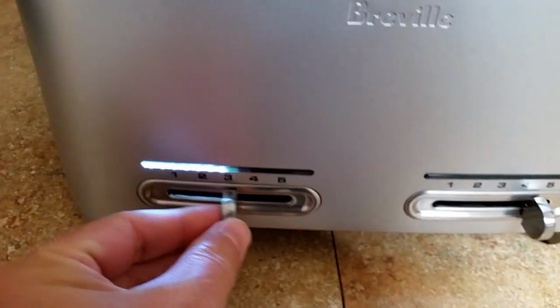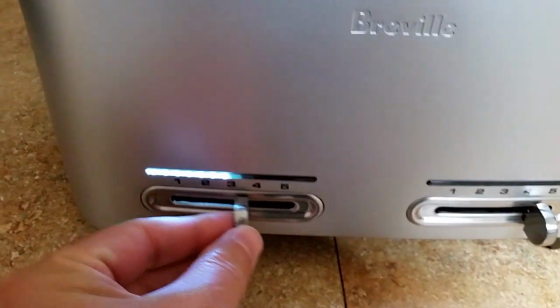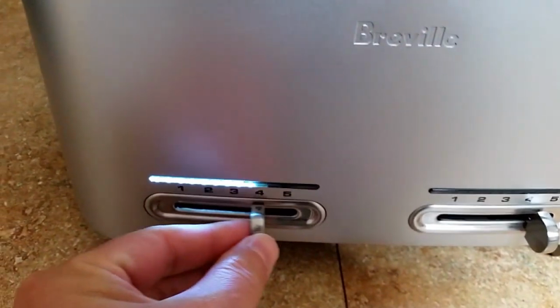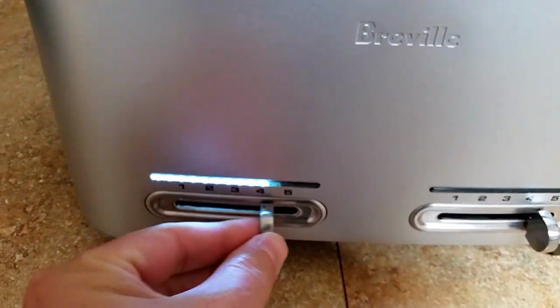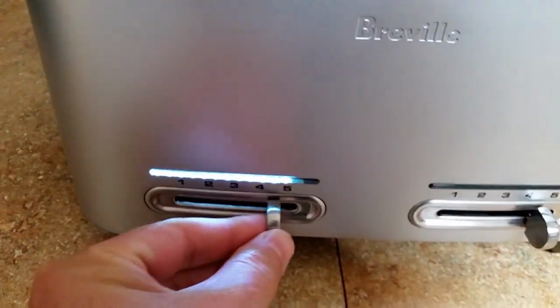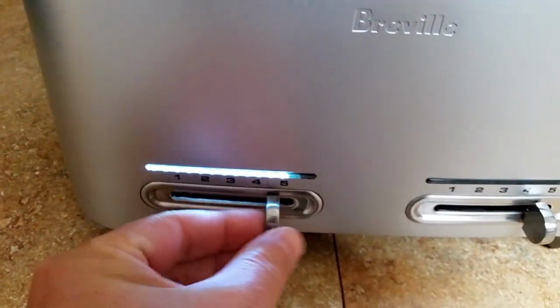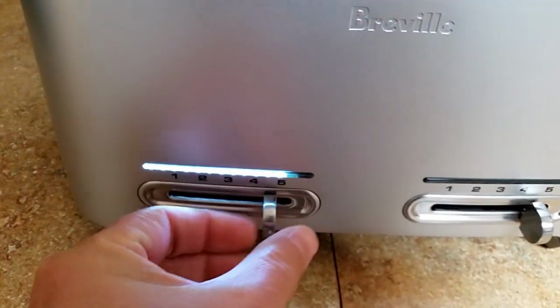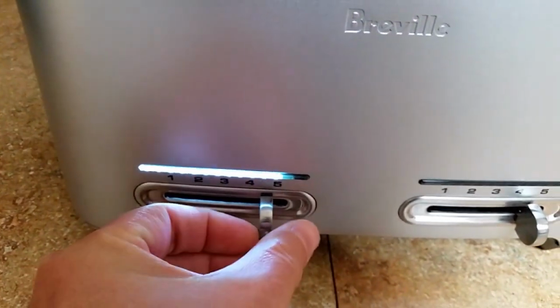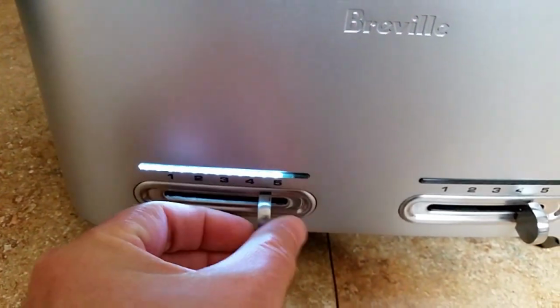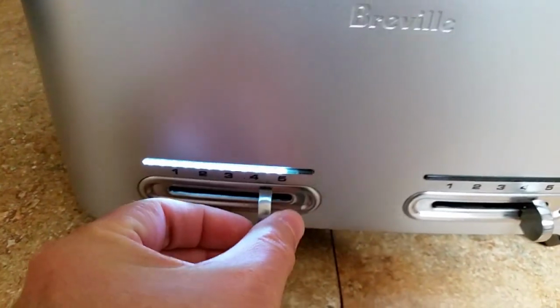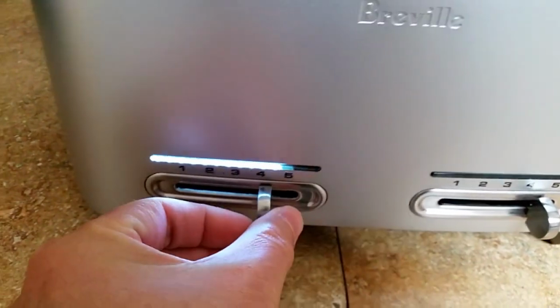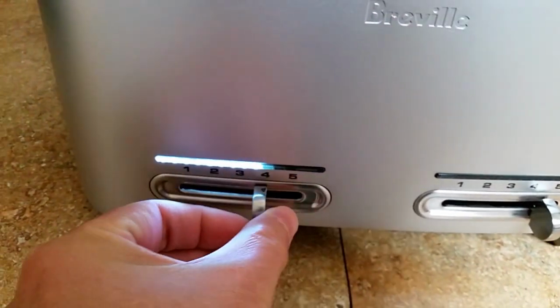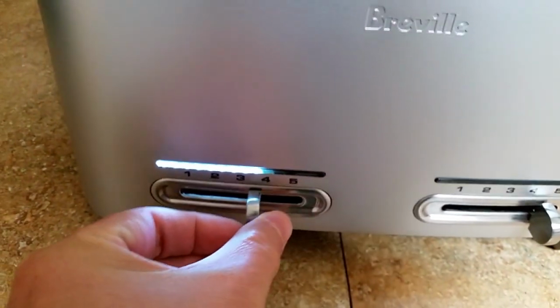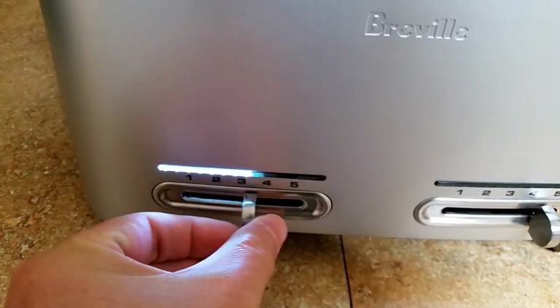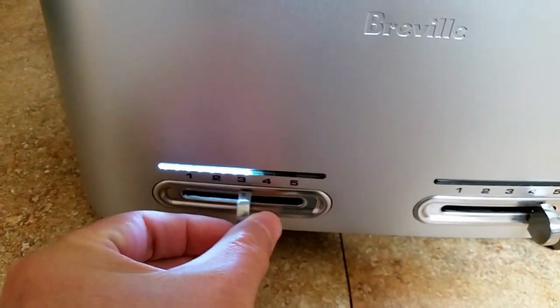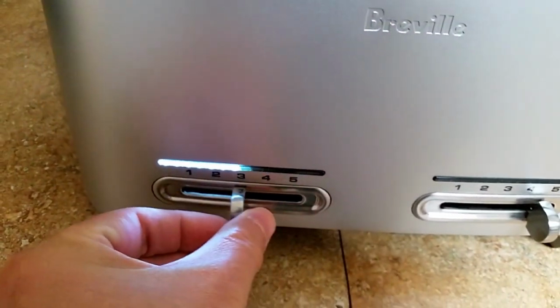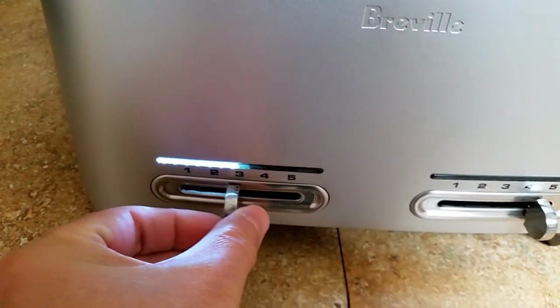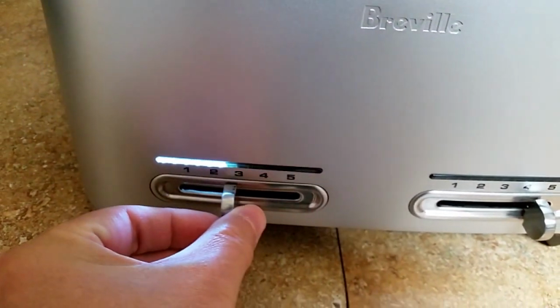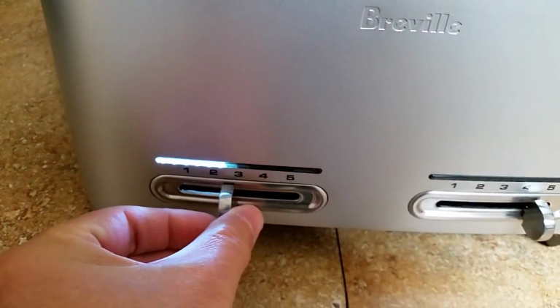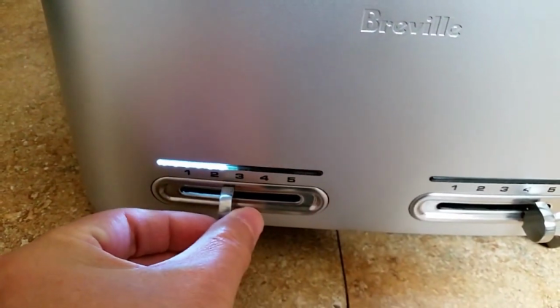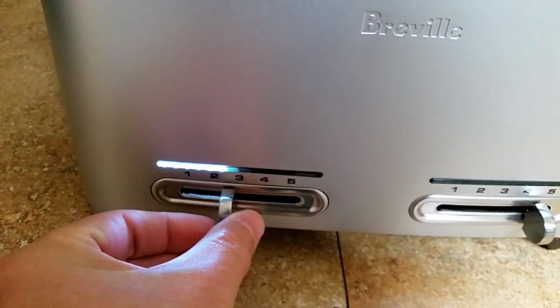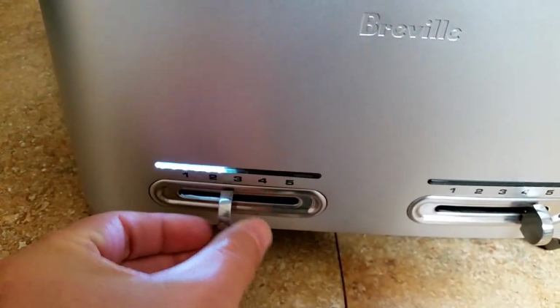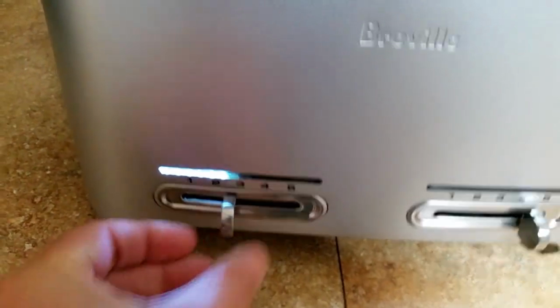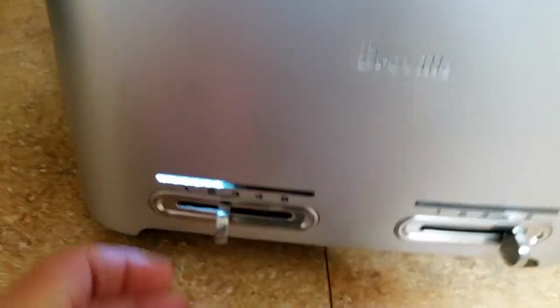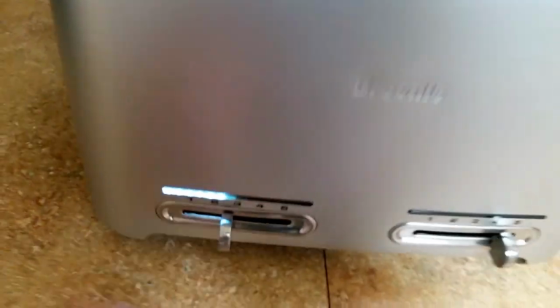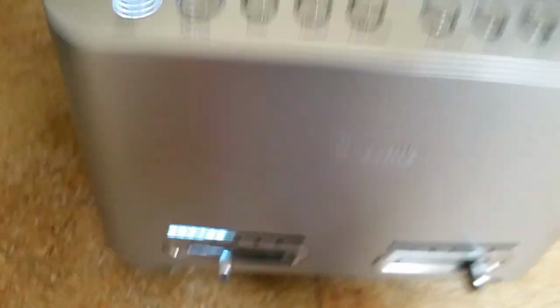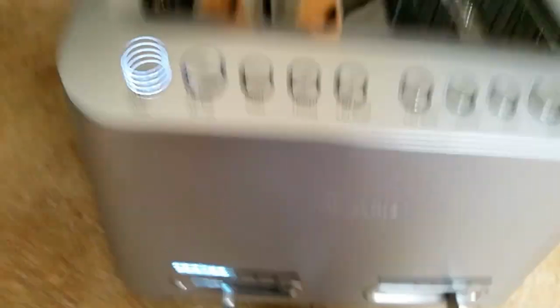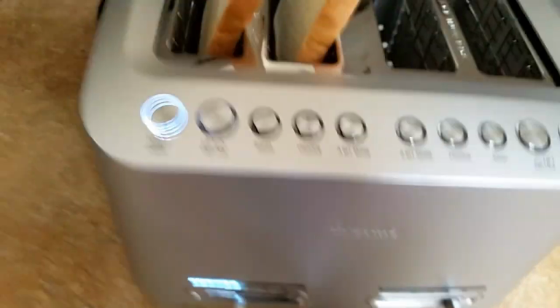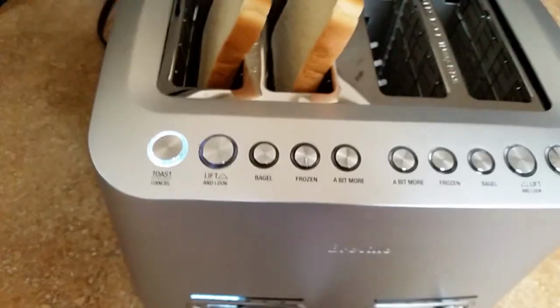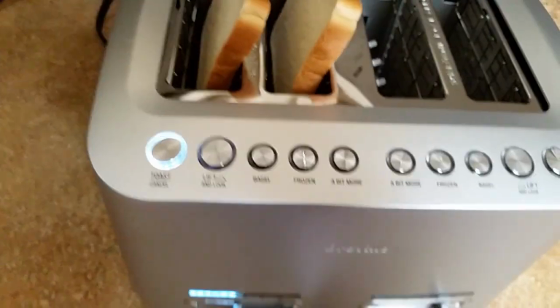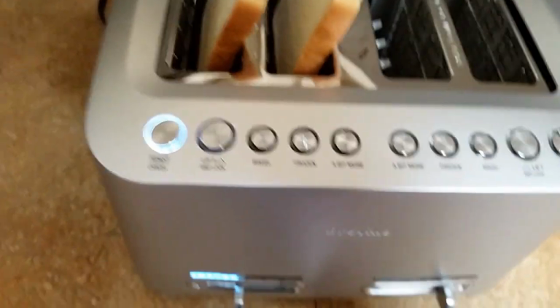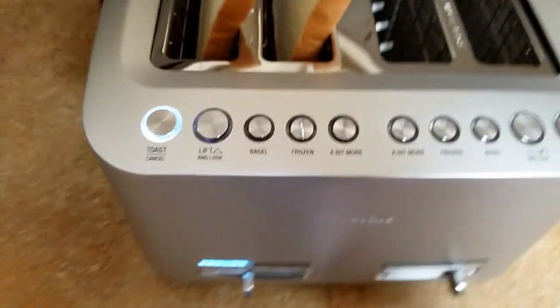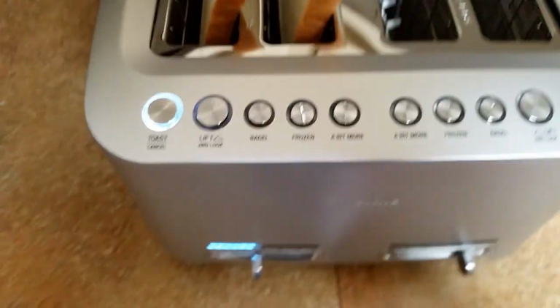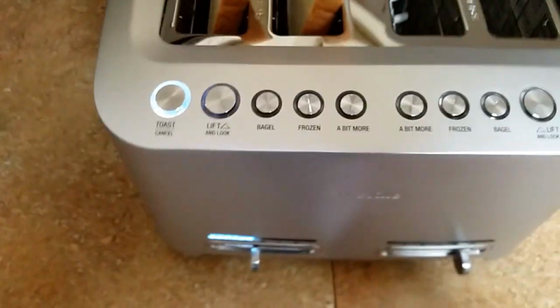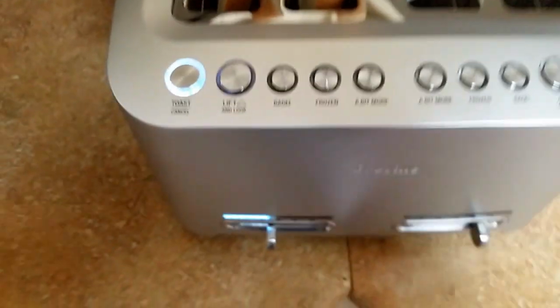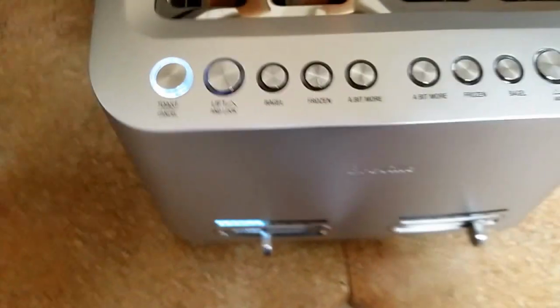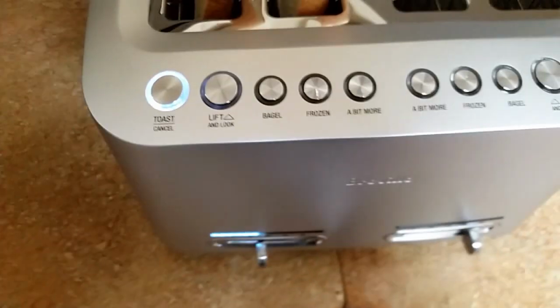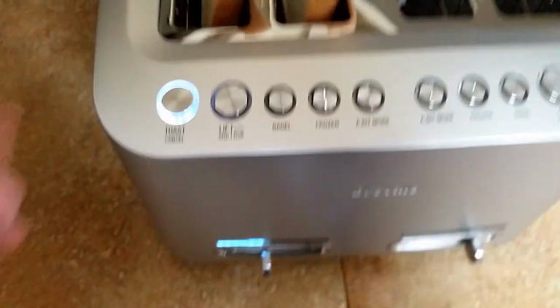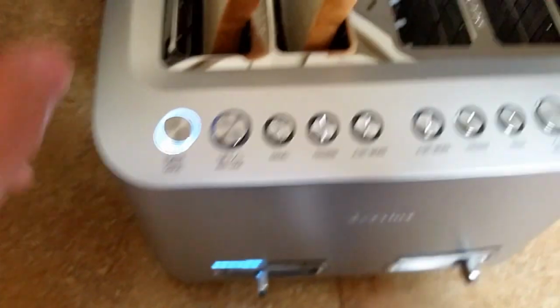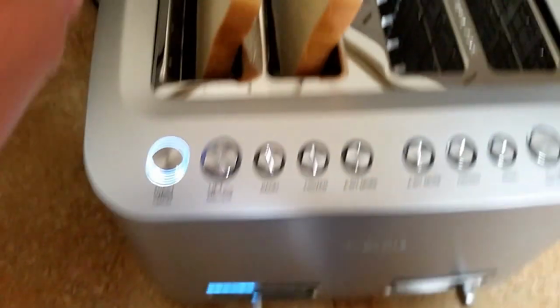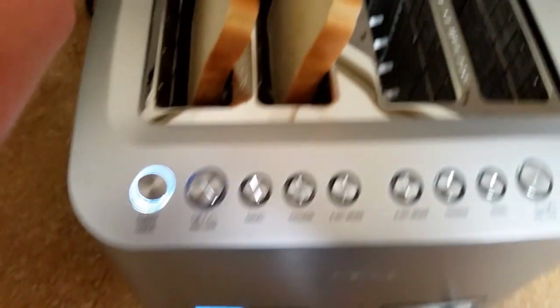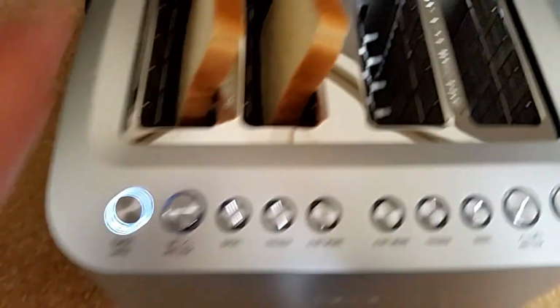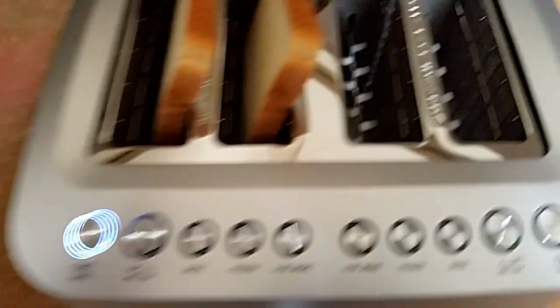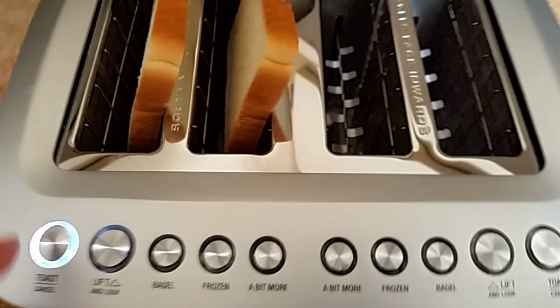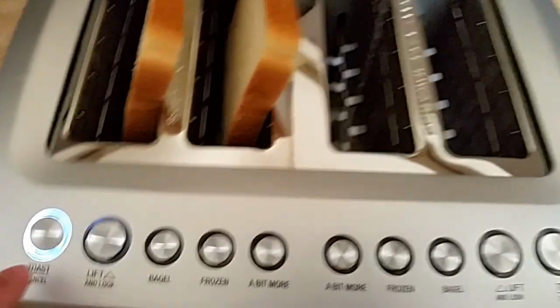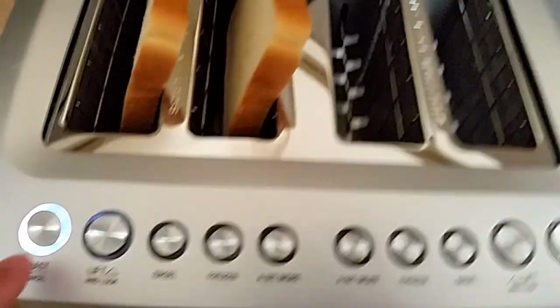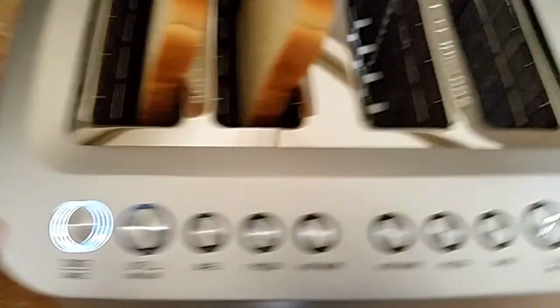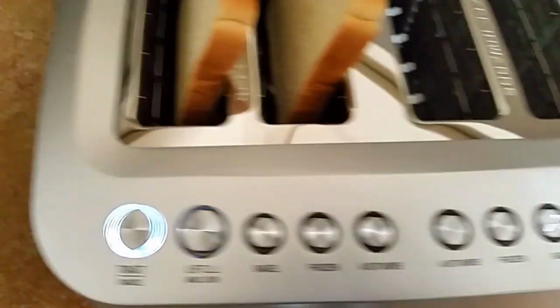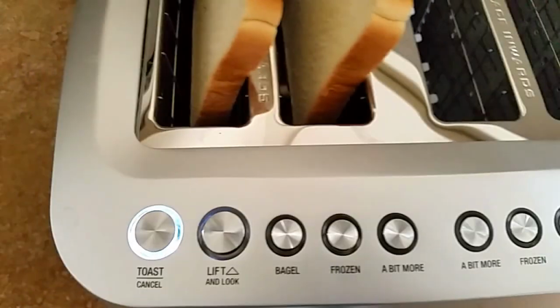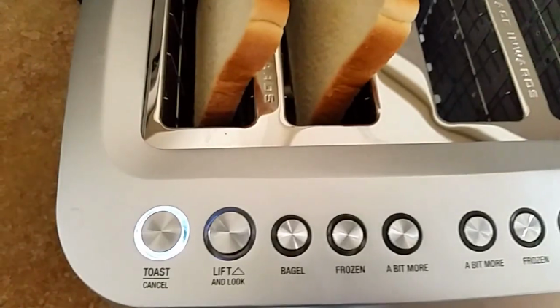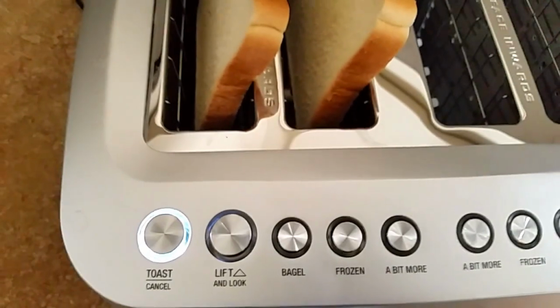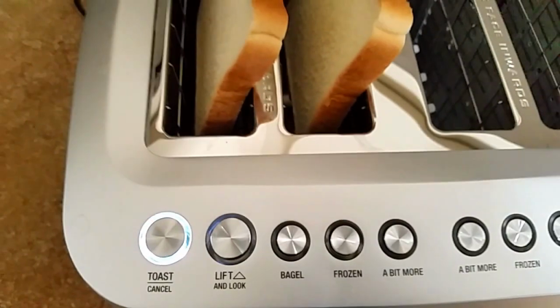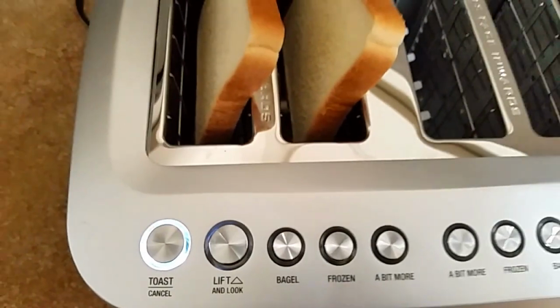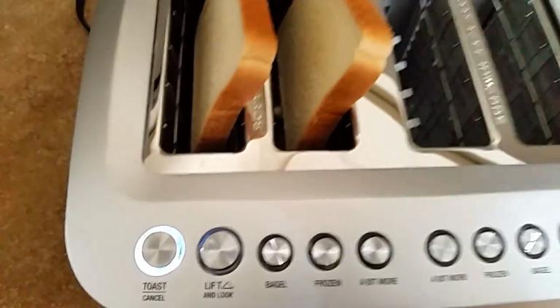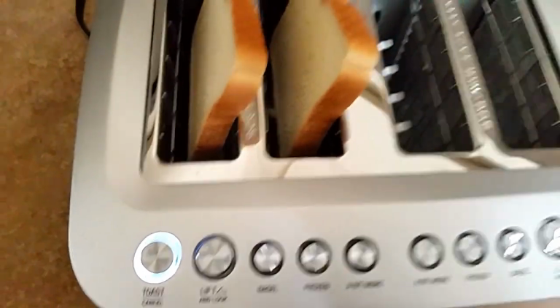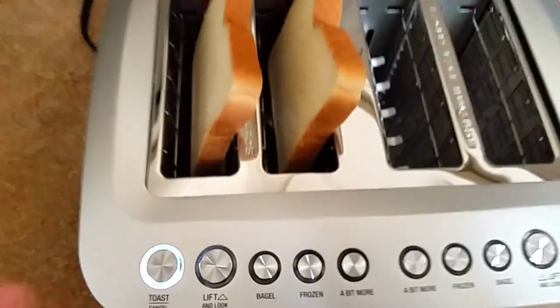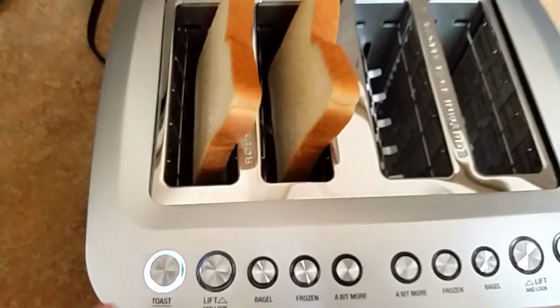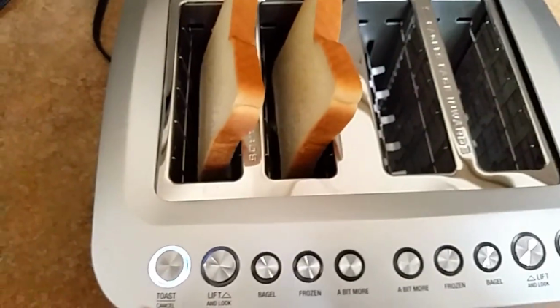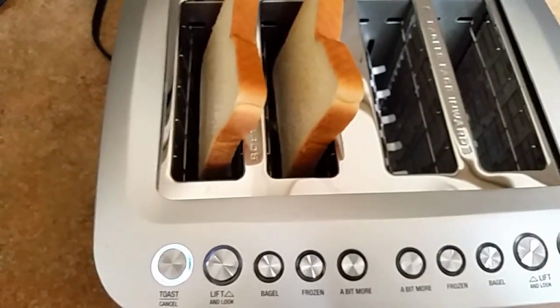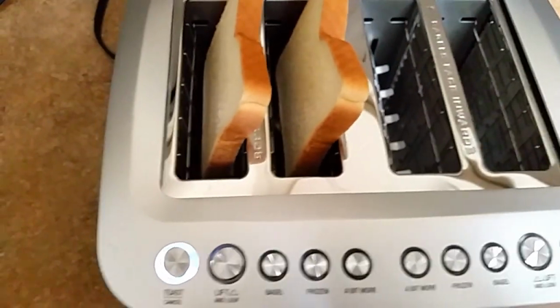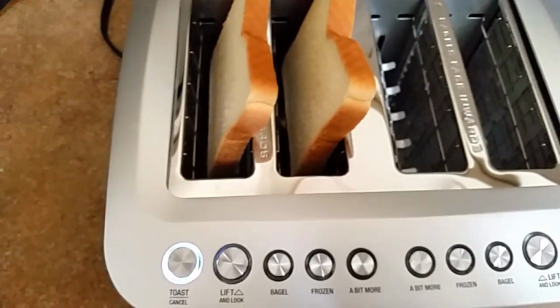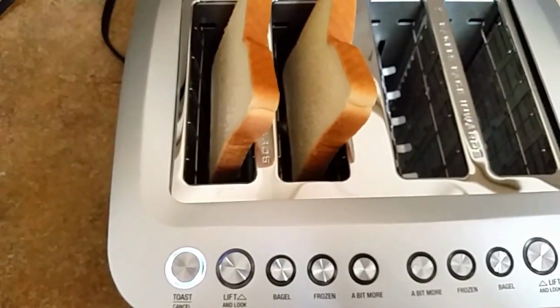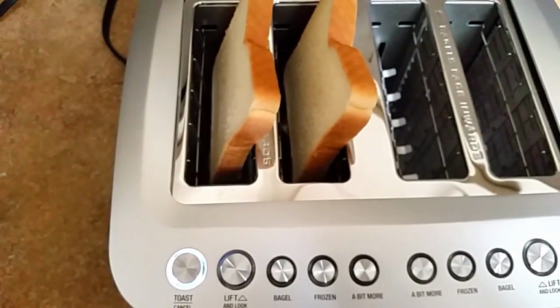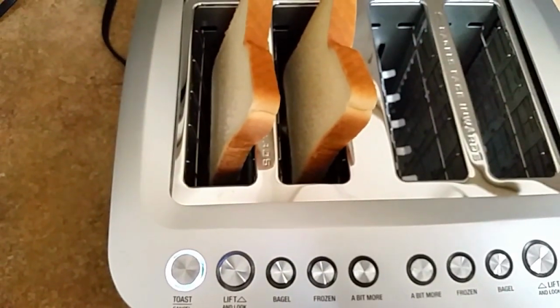The moment you touch the slider, the whole toaster activates and comes on. We're going to go ahead and pop these in and see what we see.